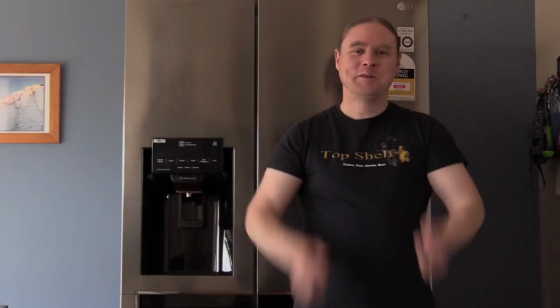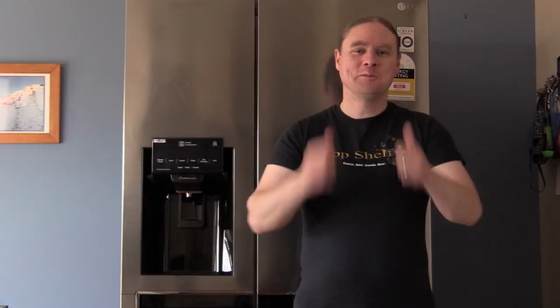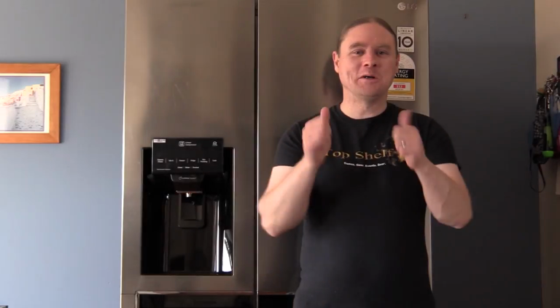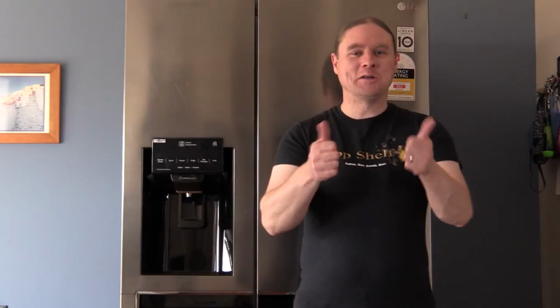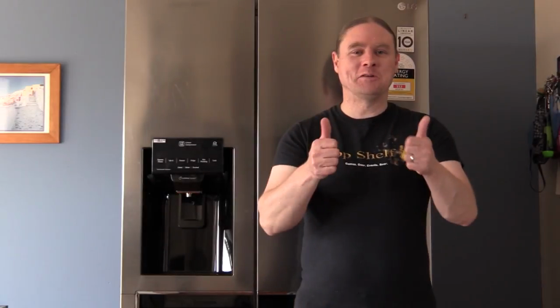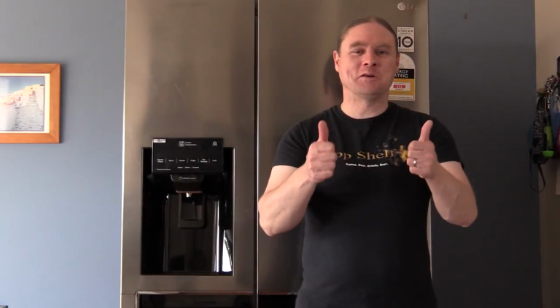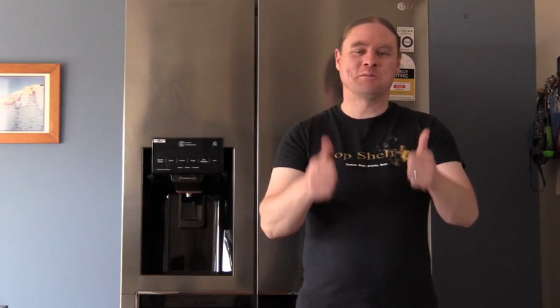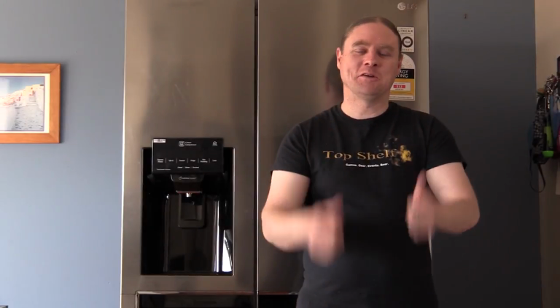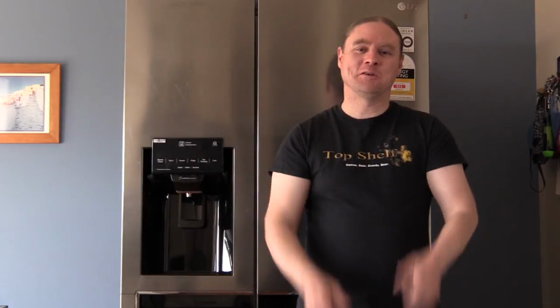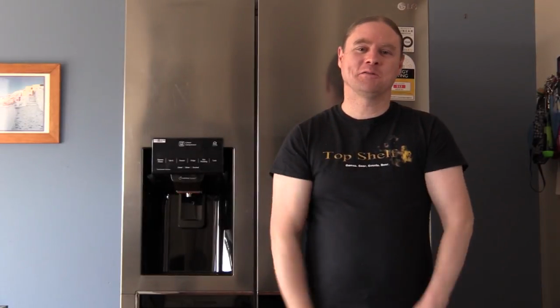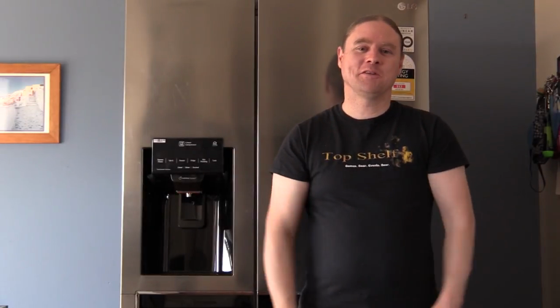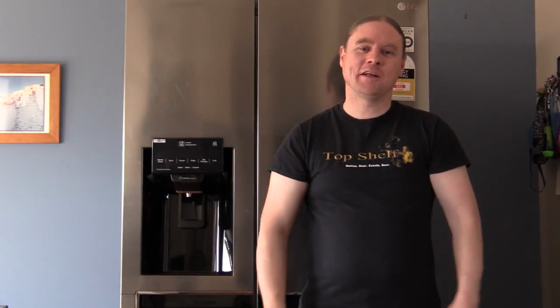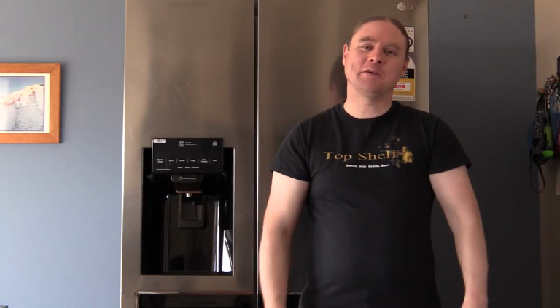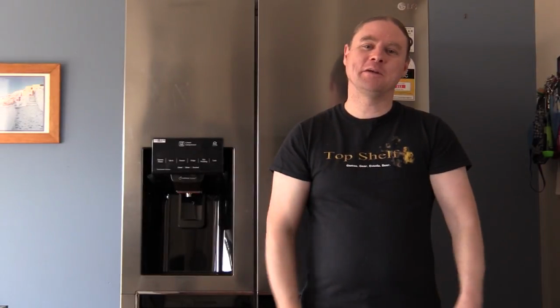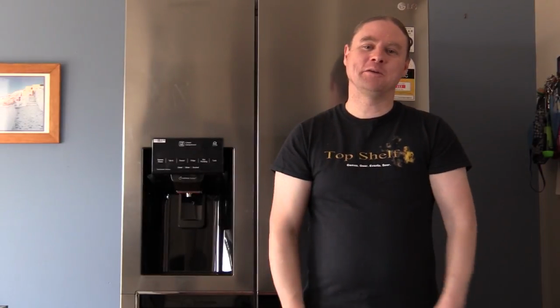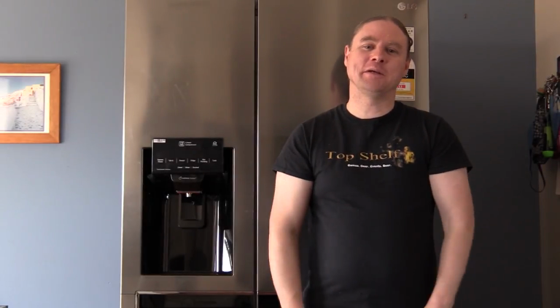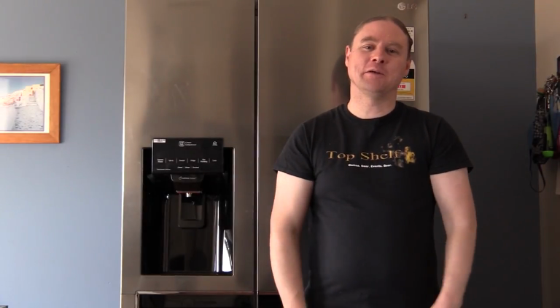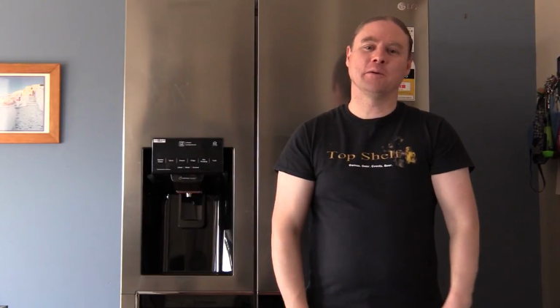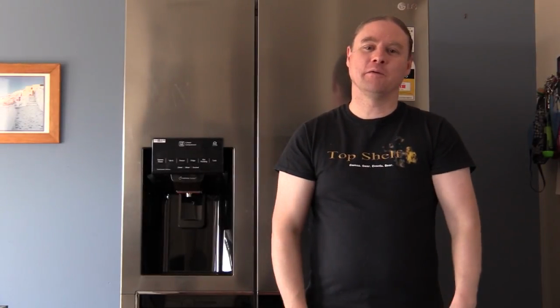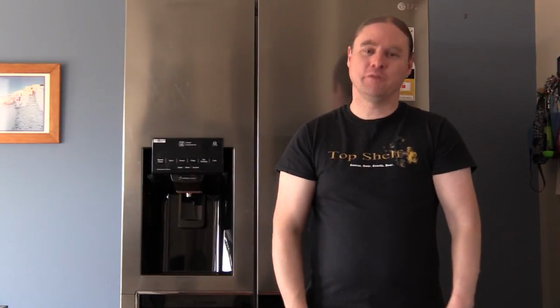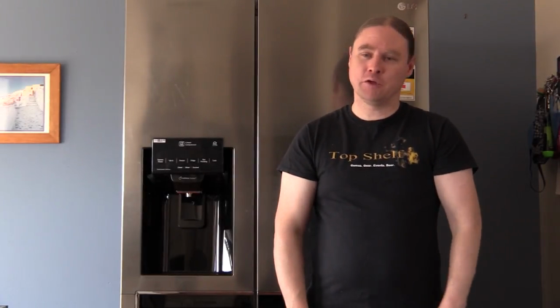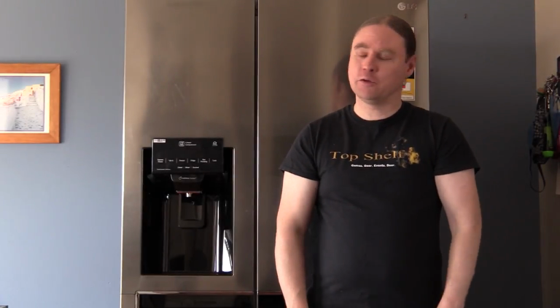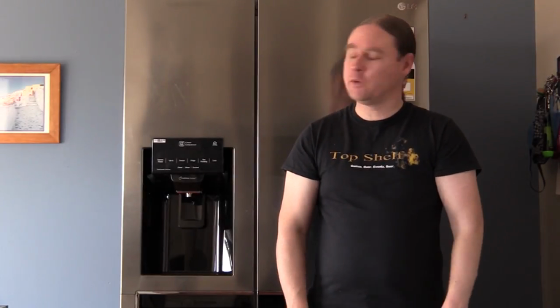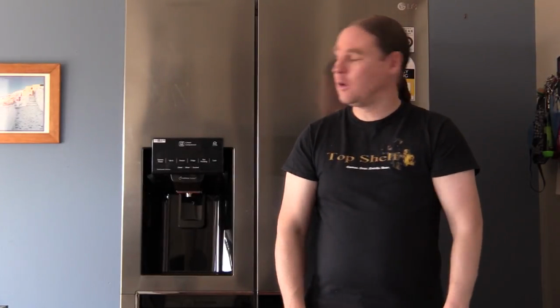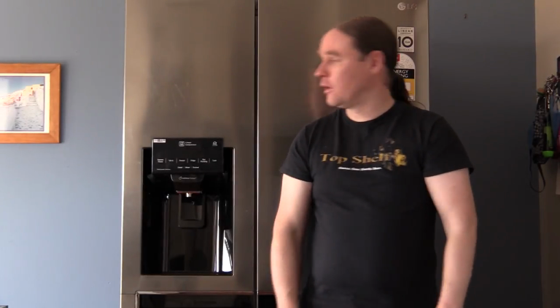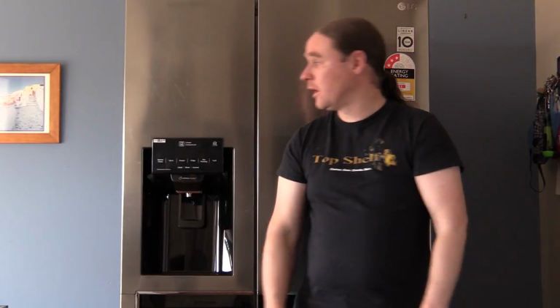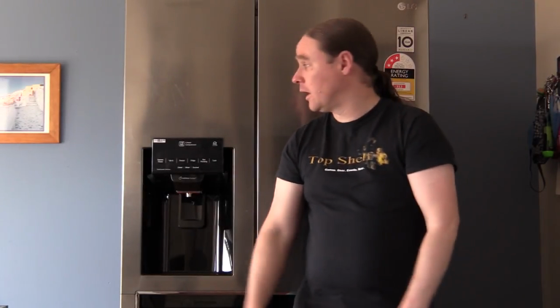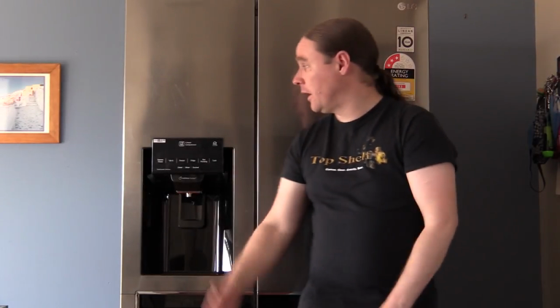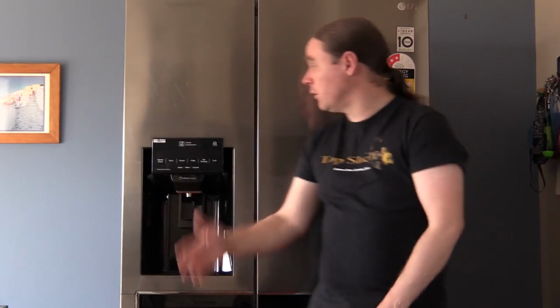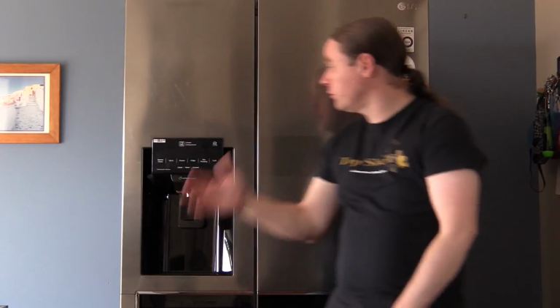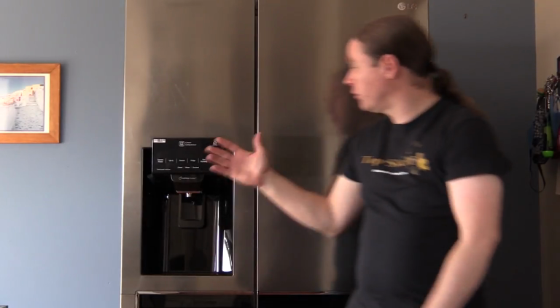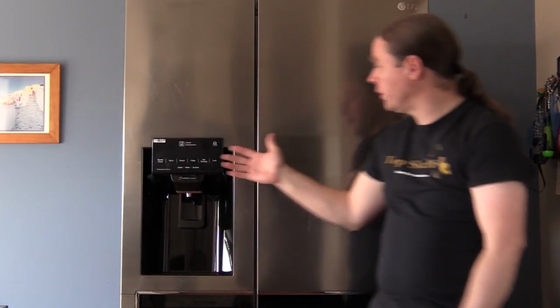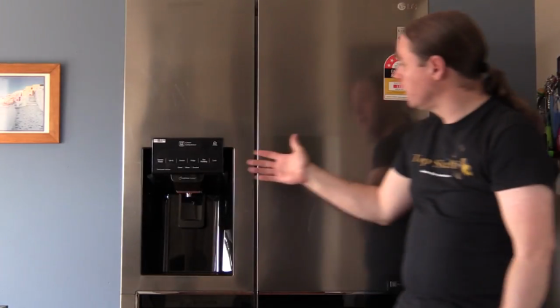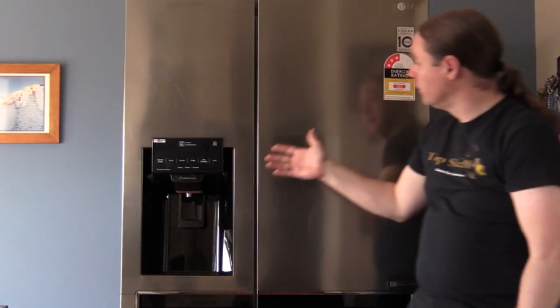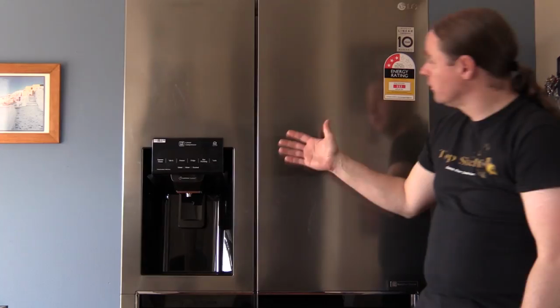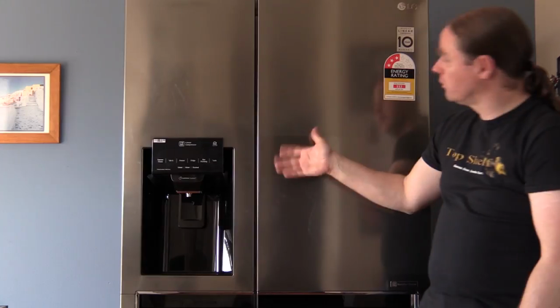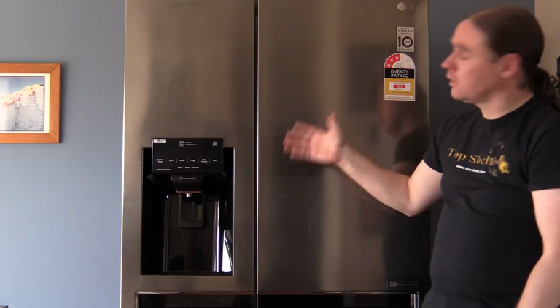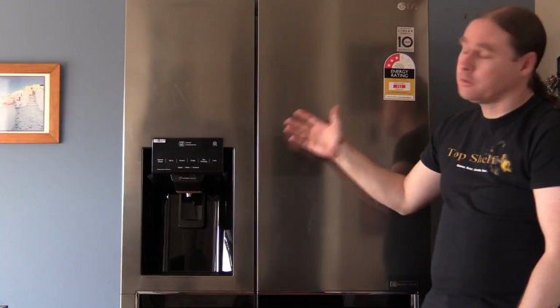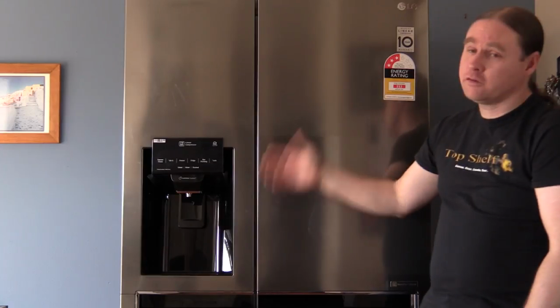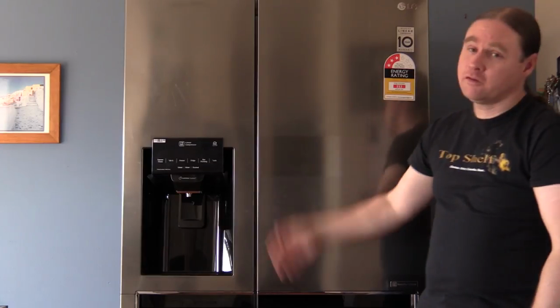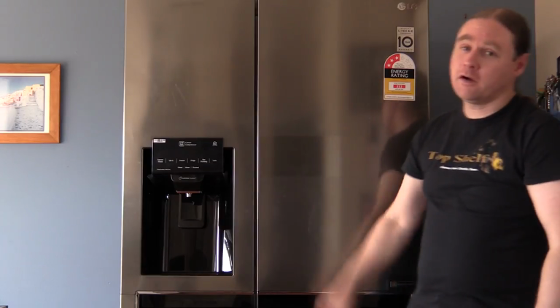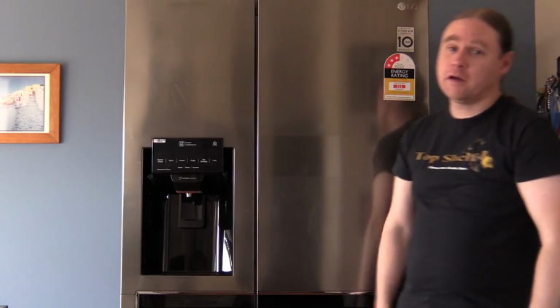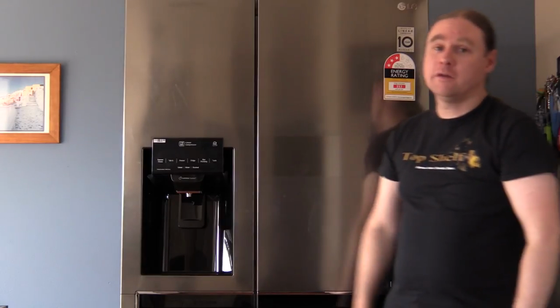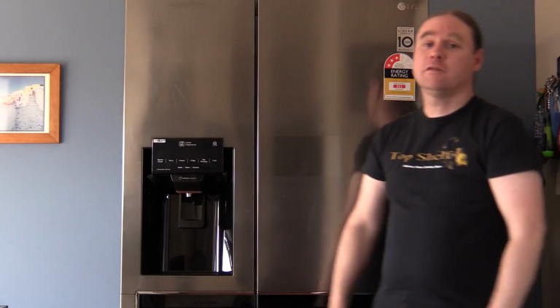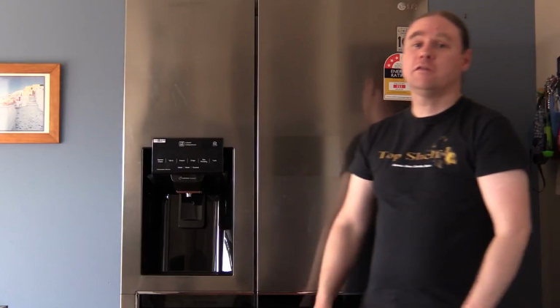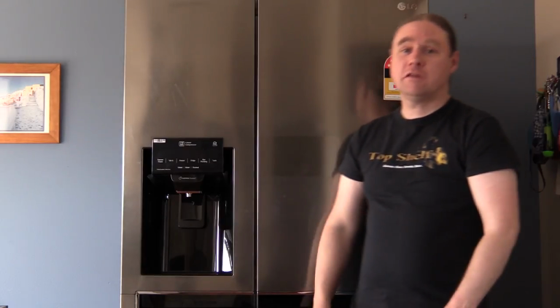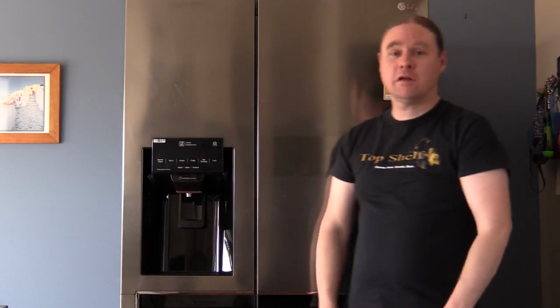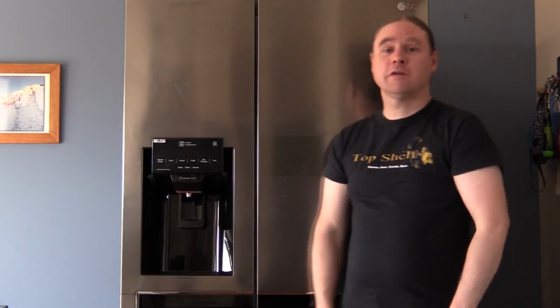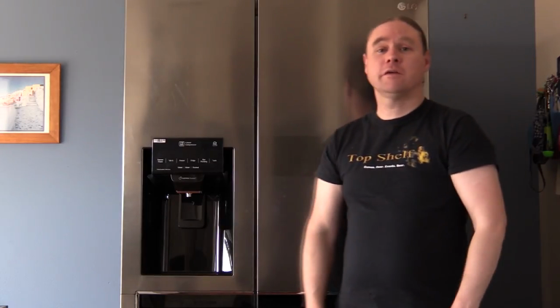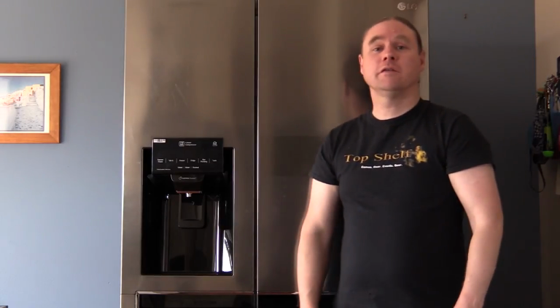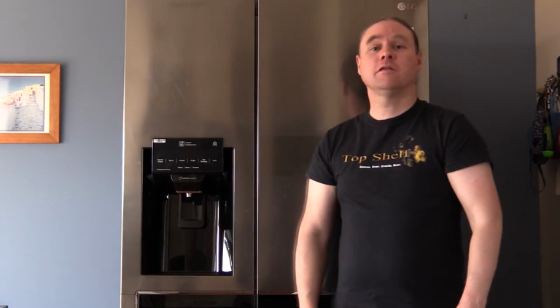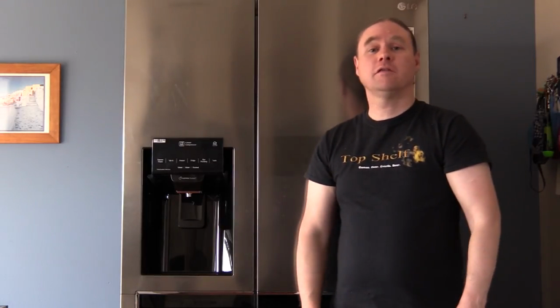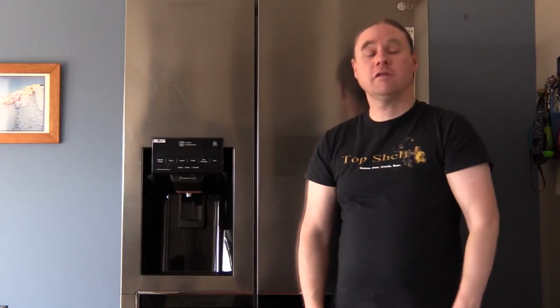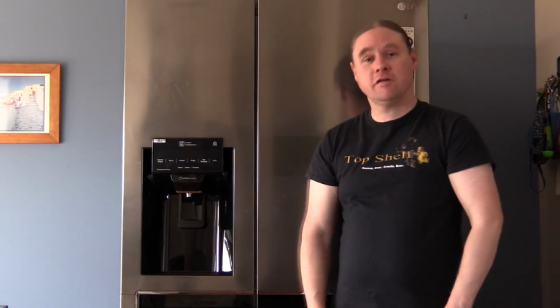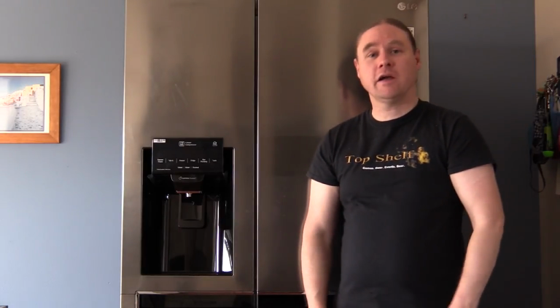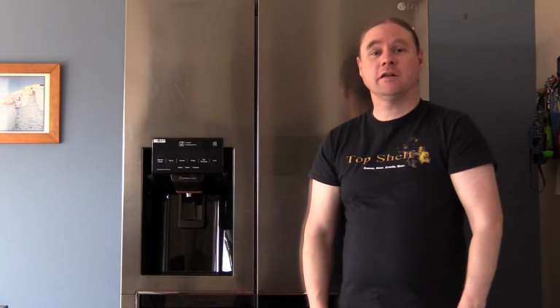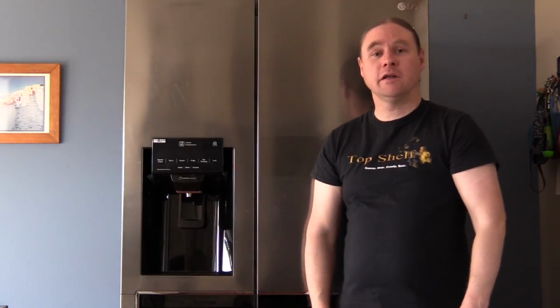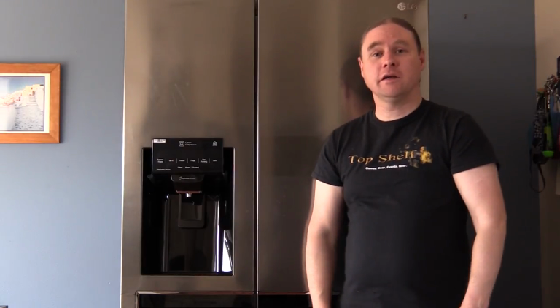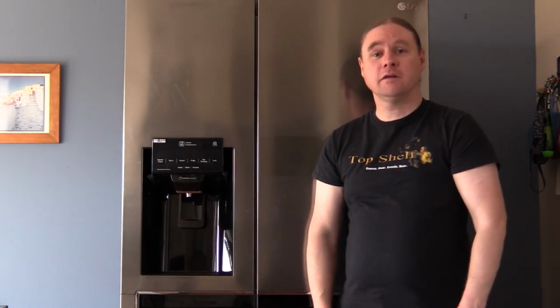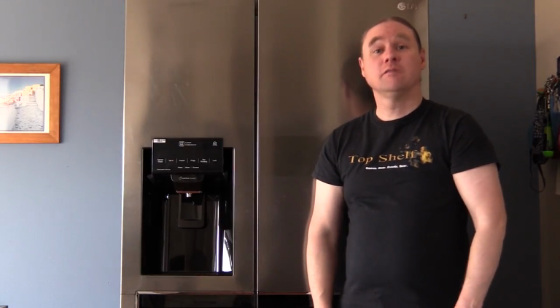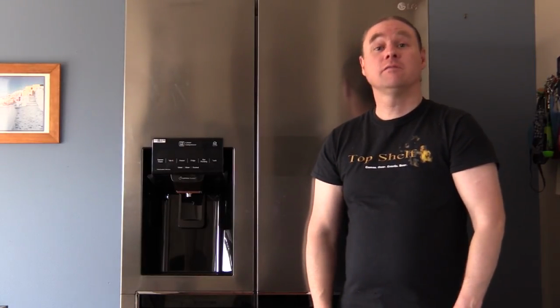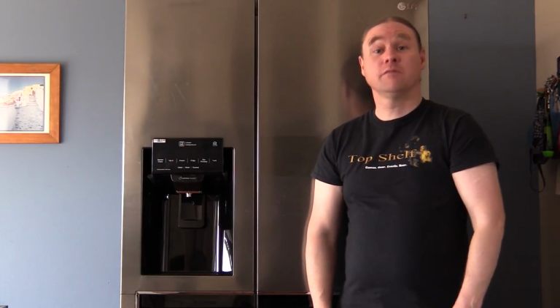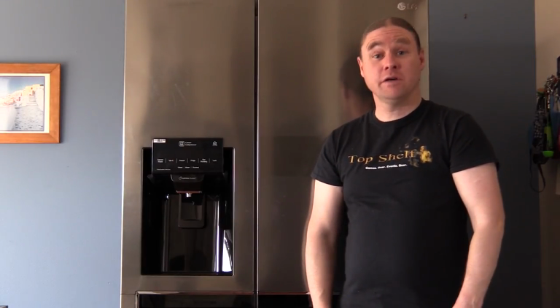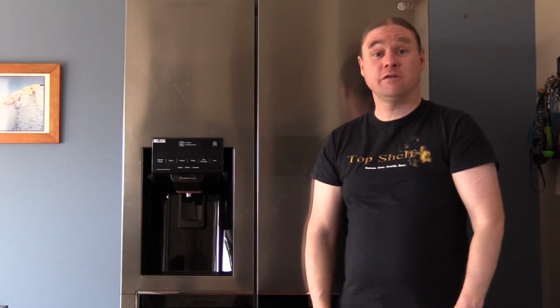Welcome to Top Shelf. Today we're doing a review on an LG side-by-side 668 litre fridge.